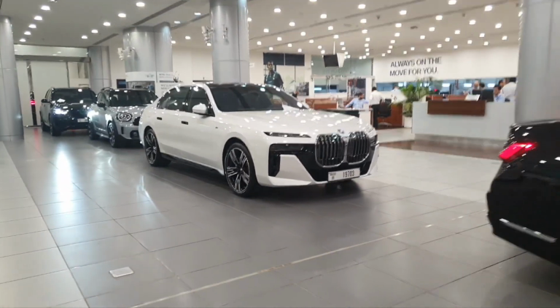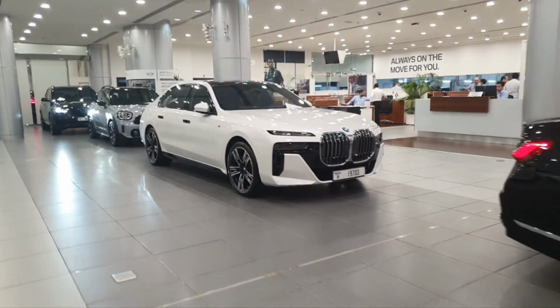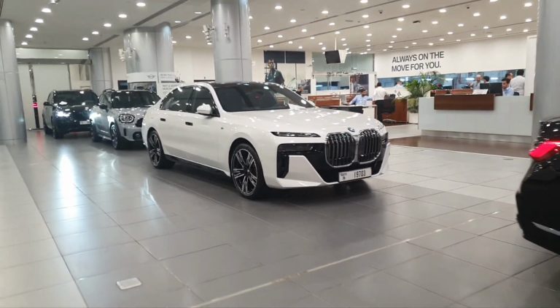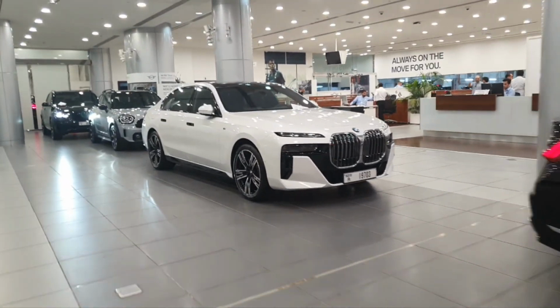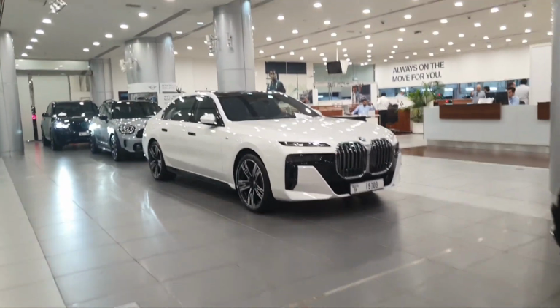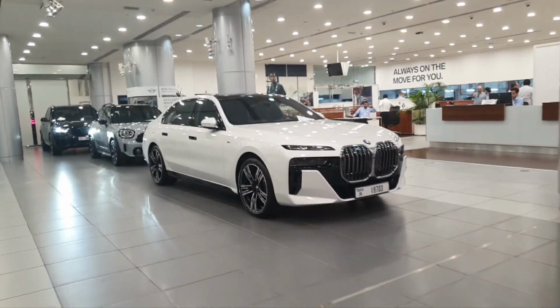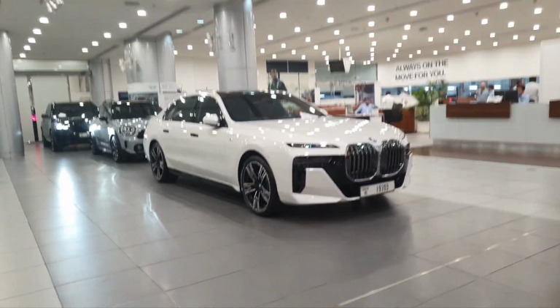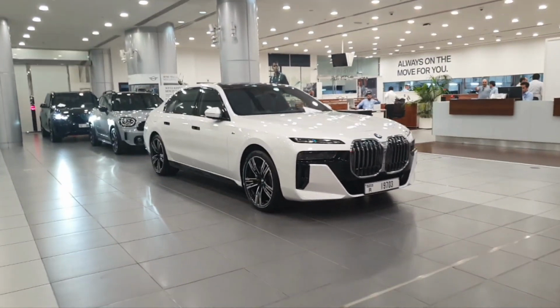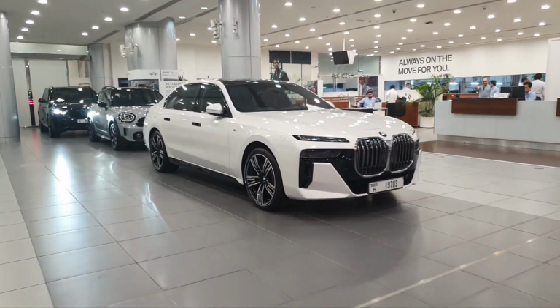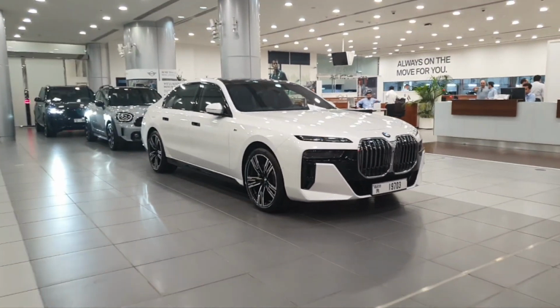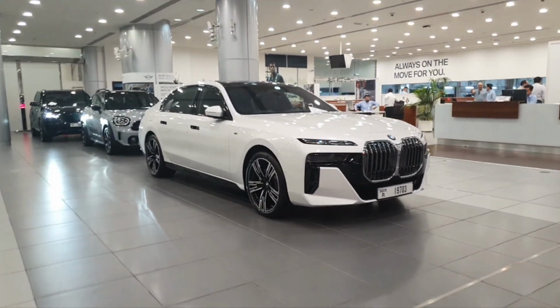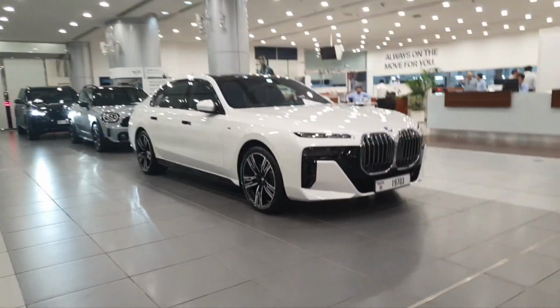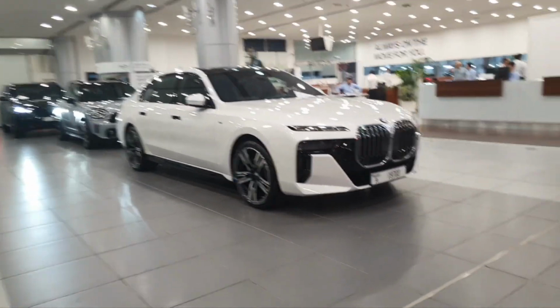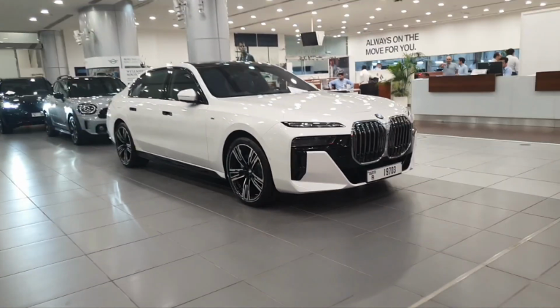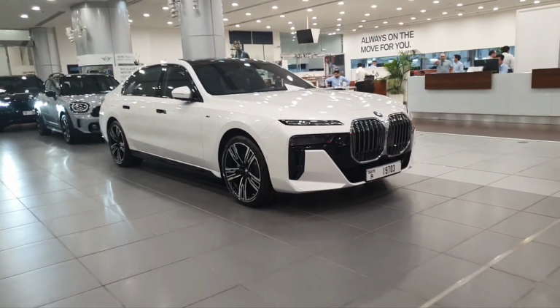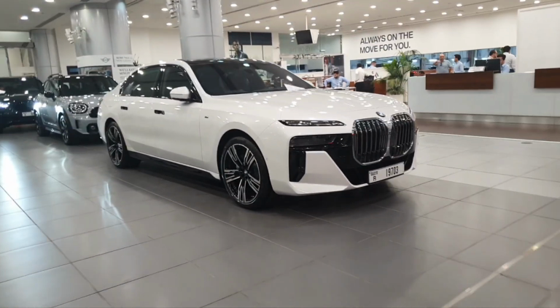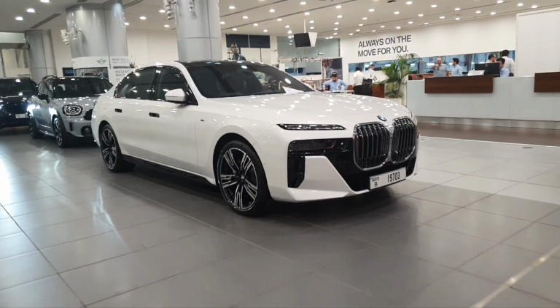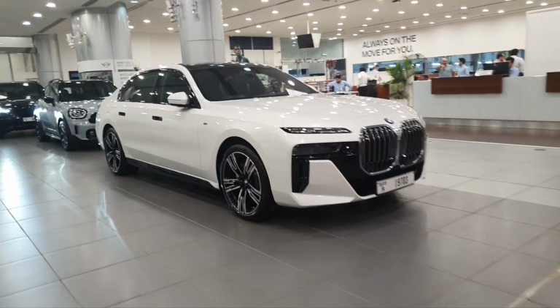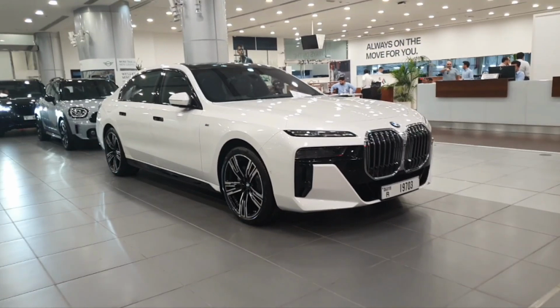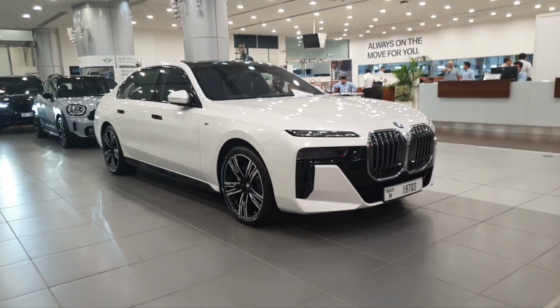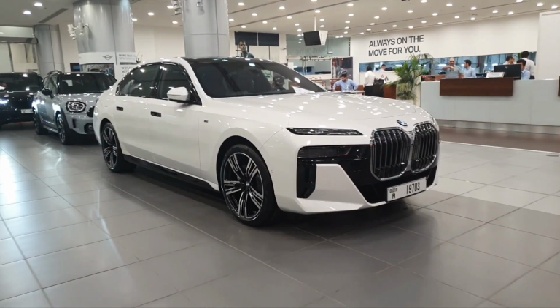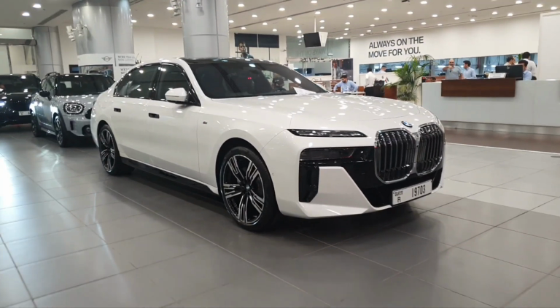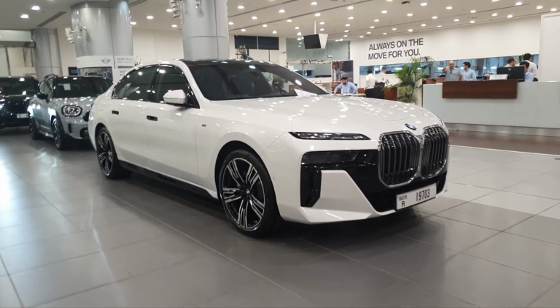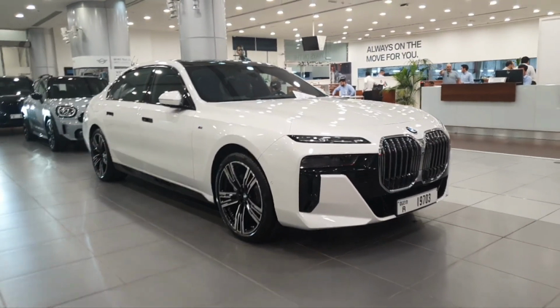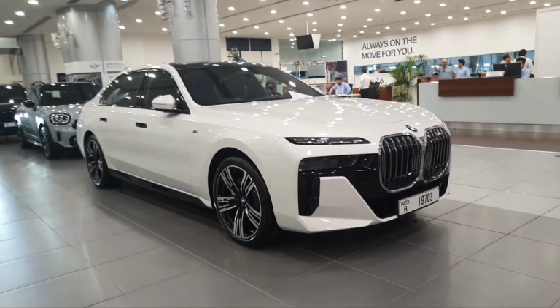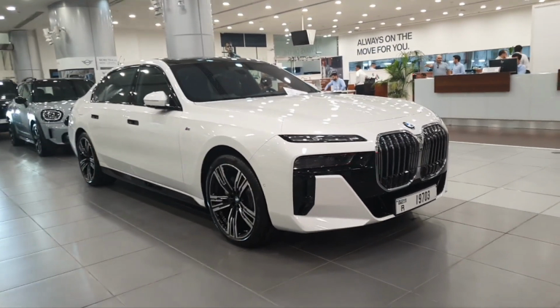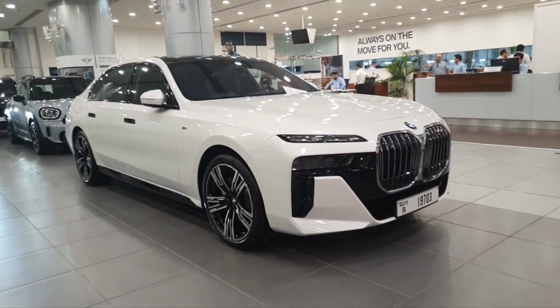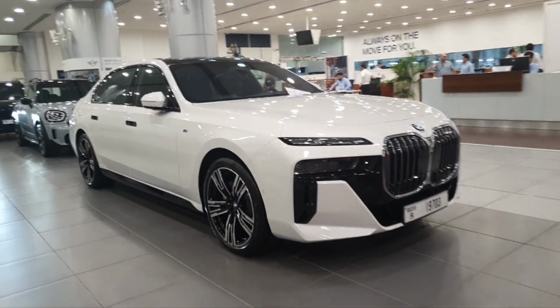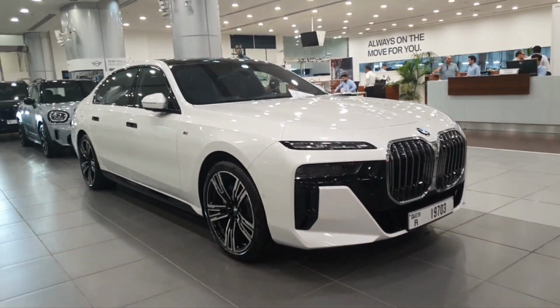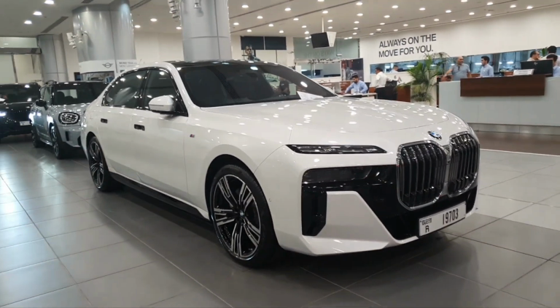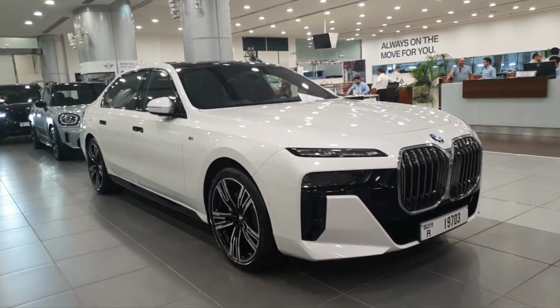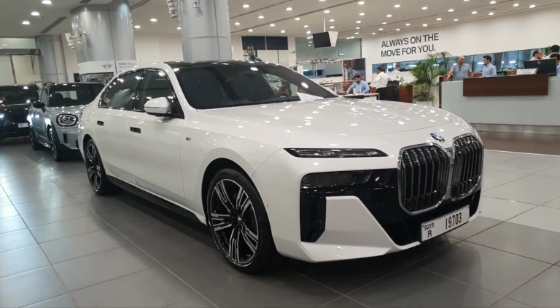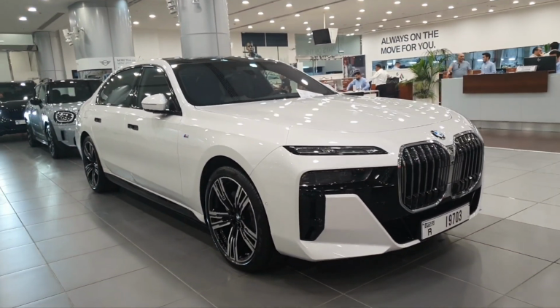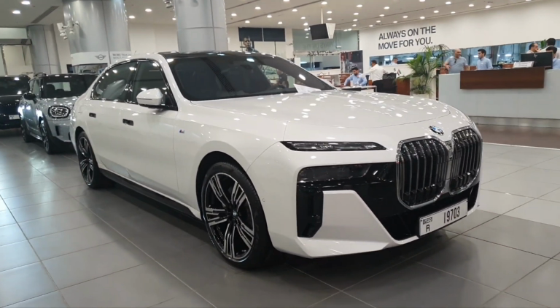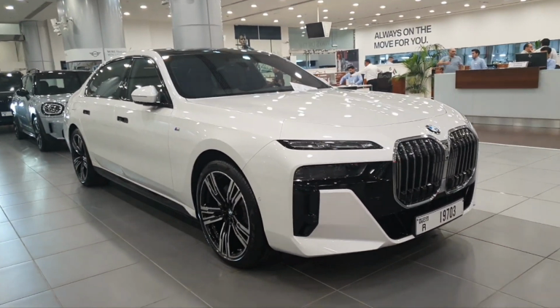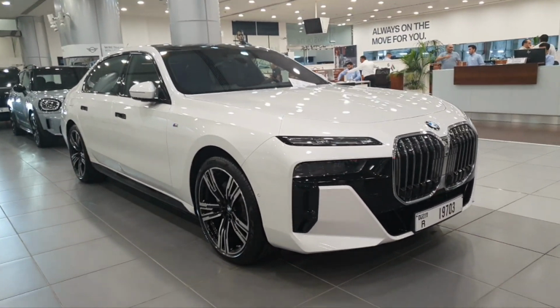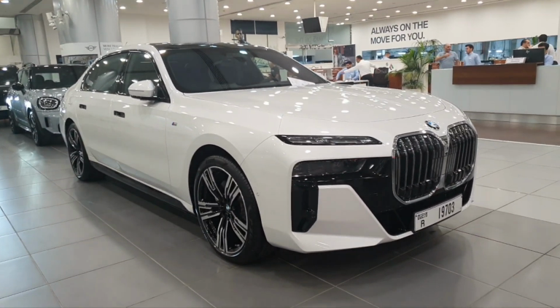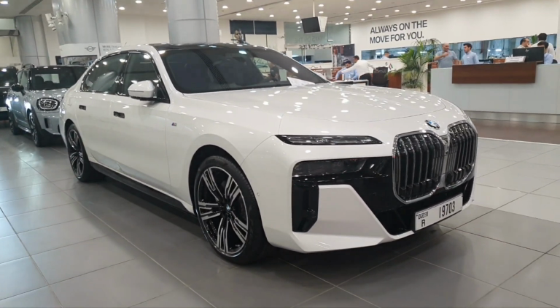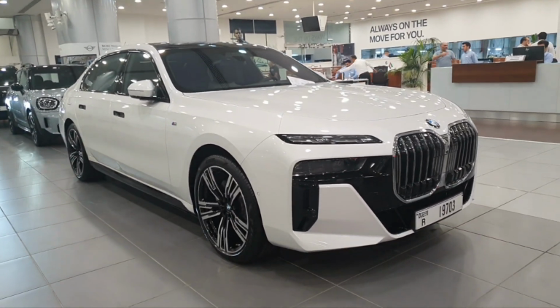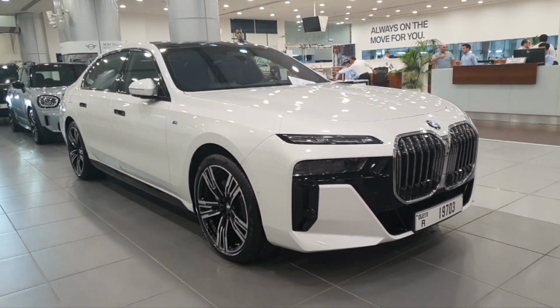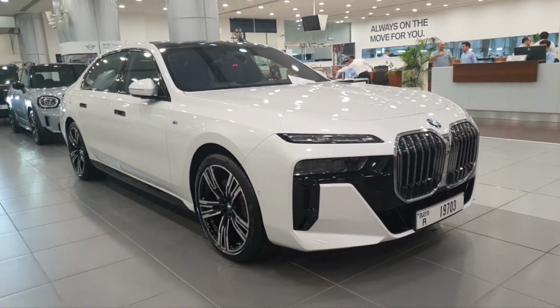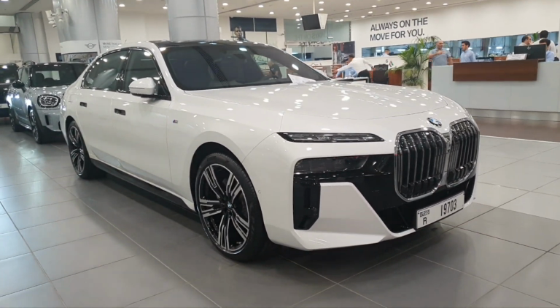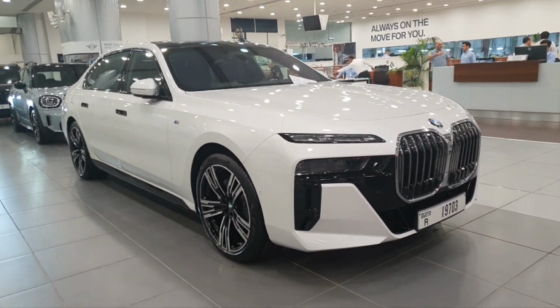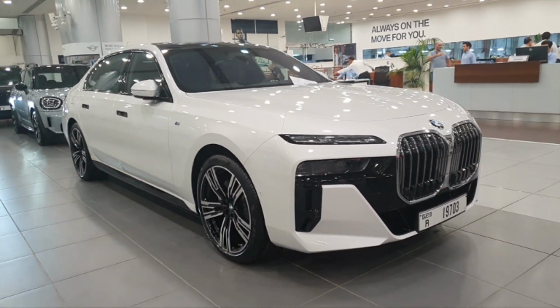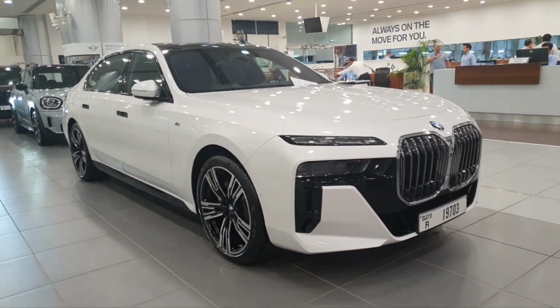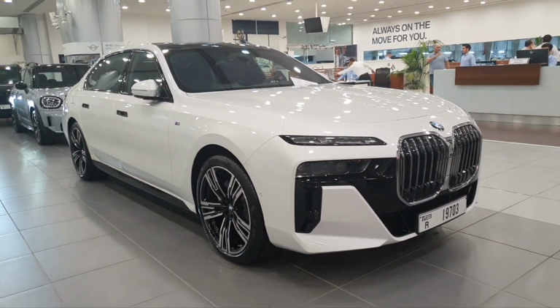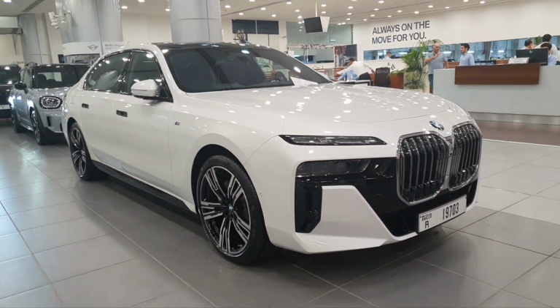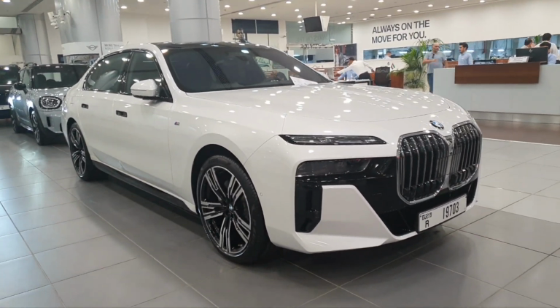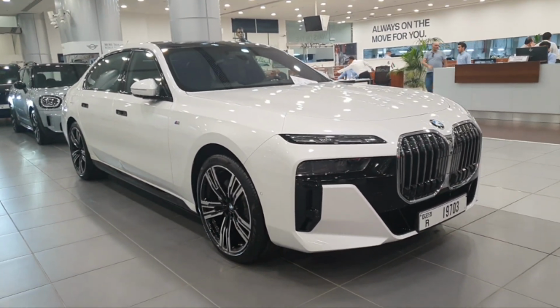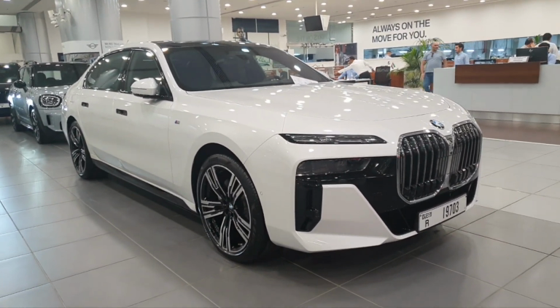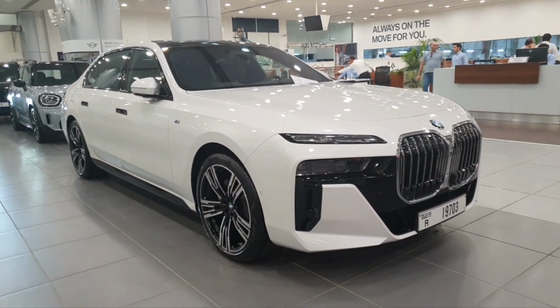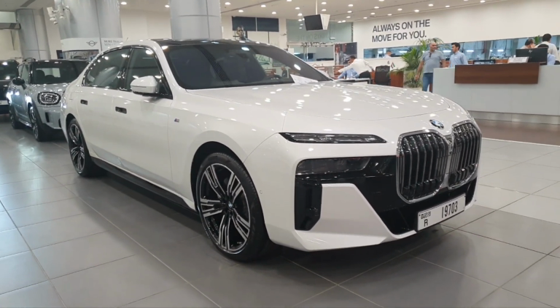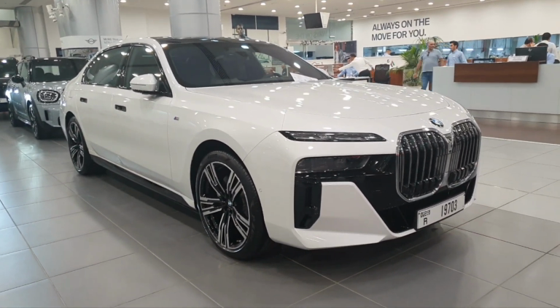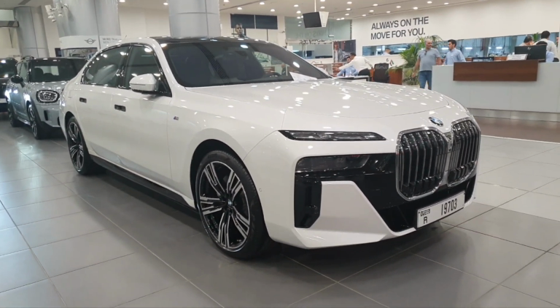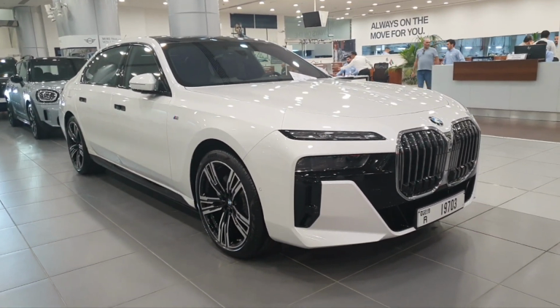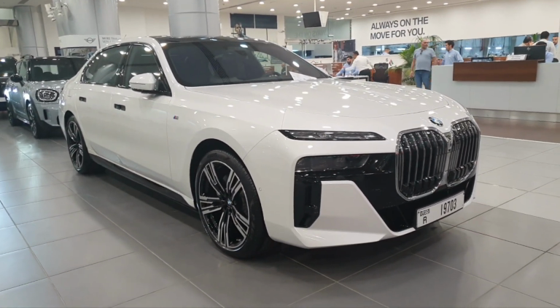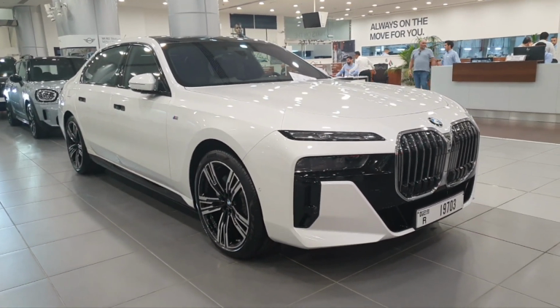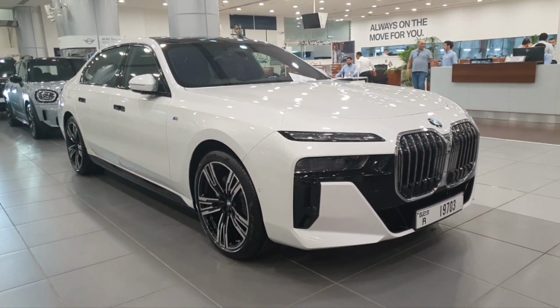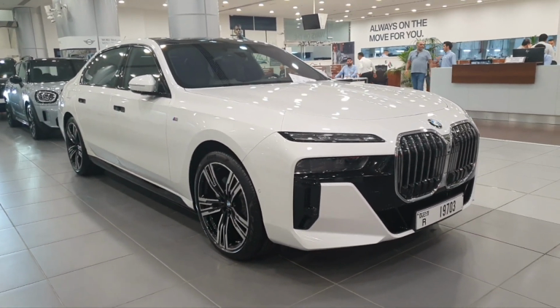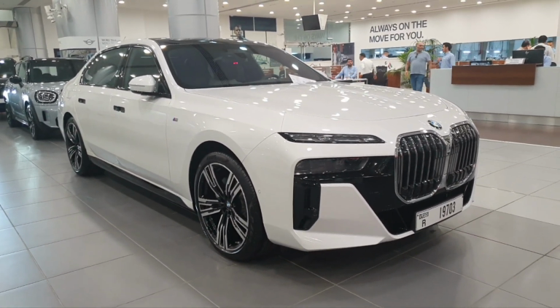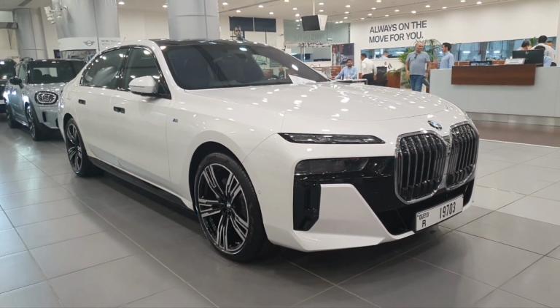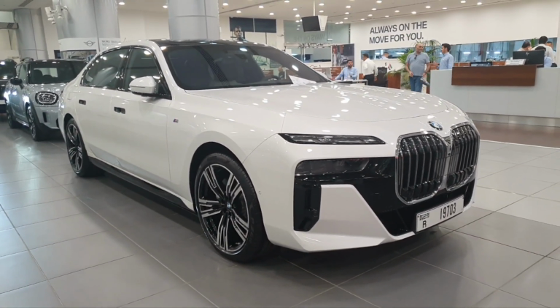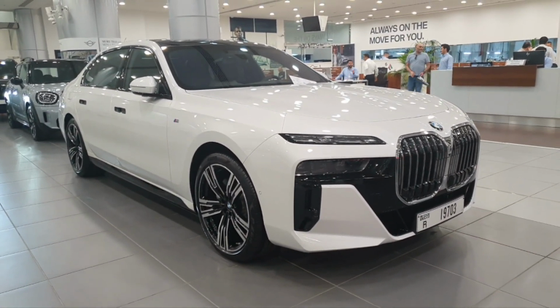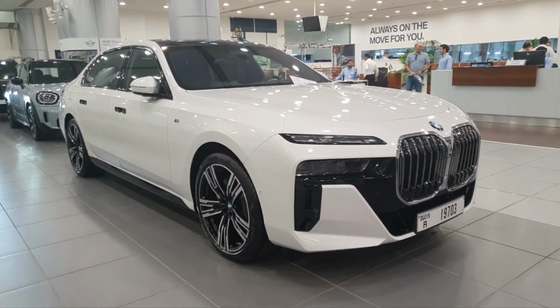If you want to see more videos of BMWs, you can find the names and links in the video description. For other manufacturers, just go on down to my channel and enjoy.